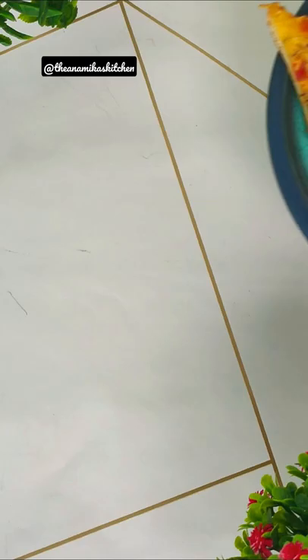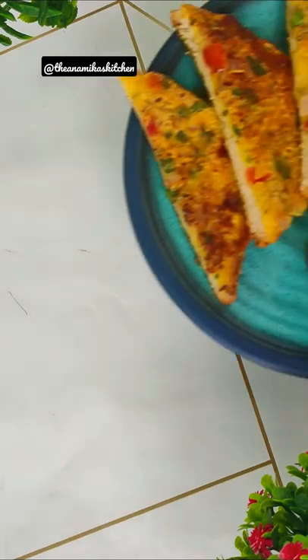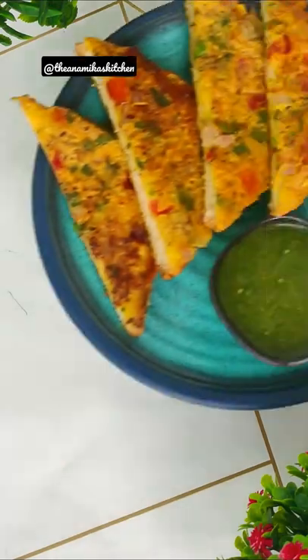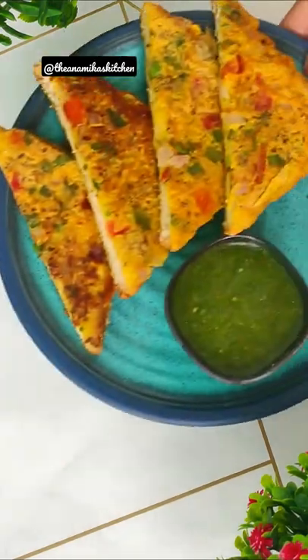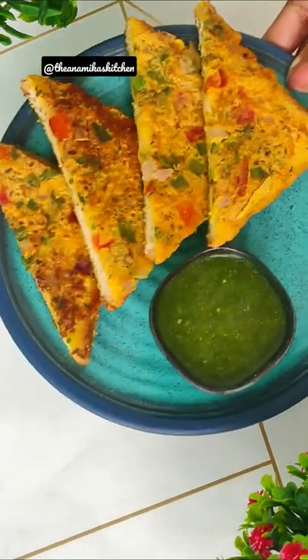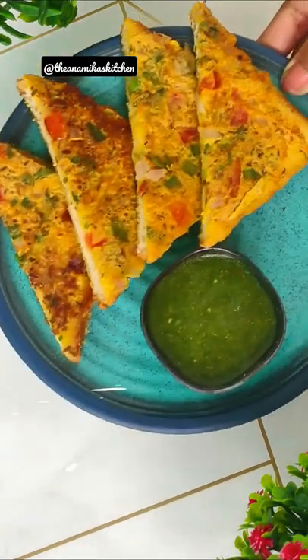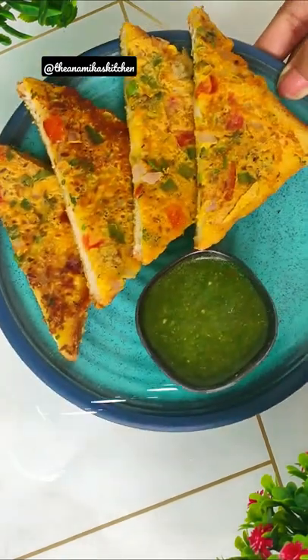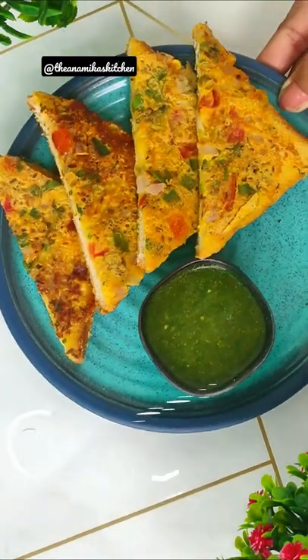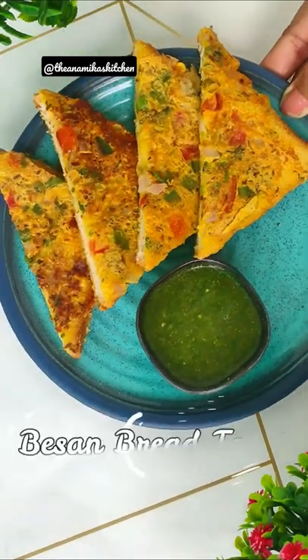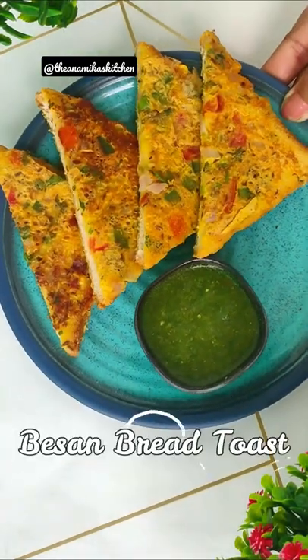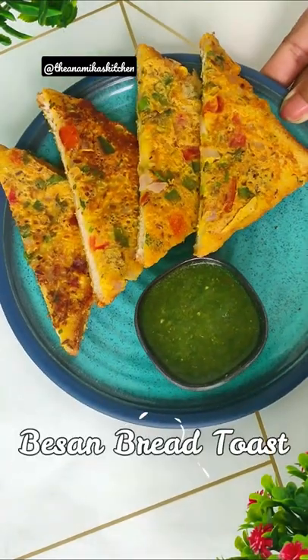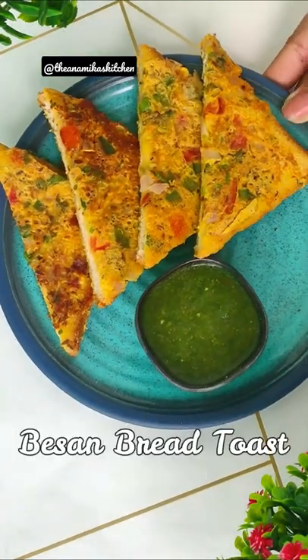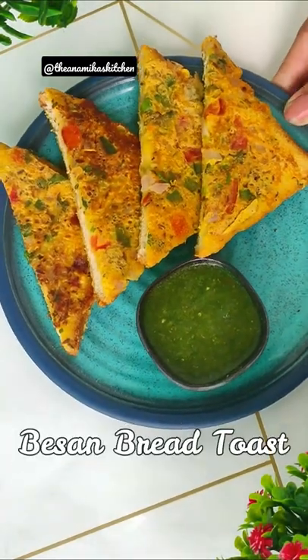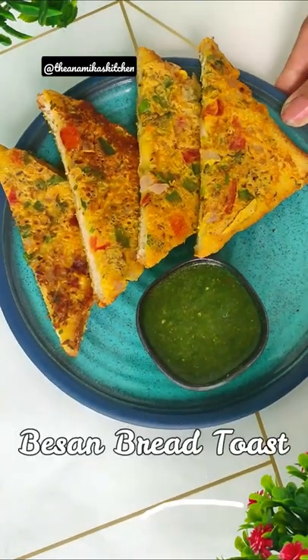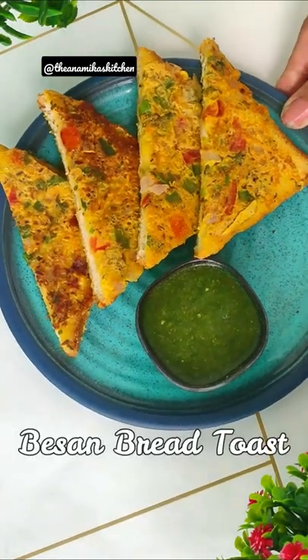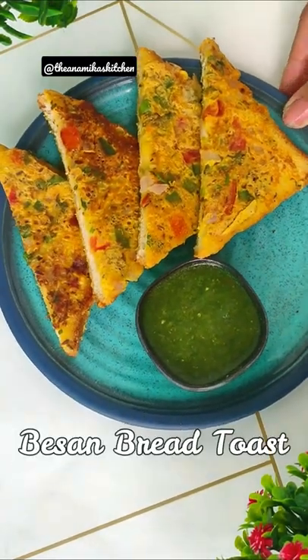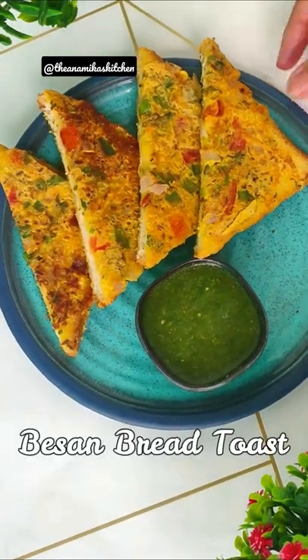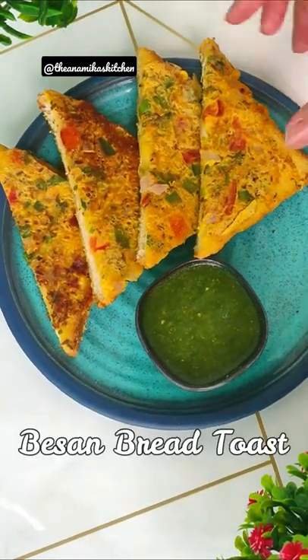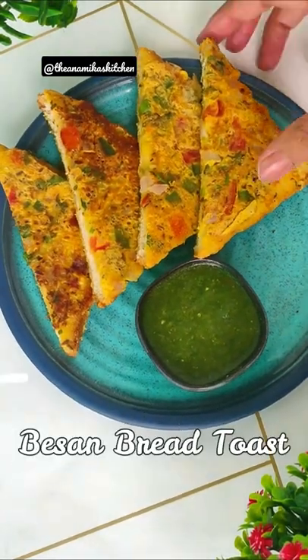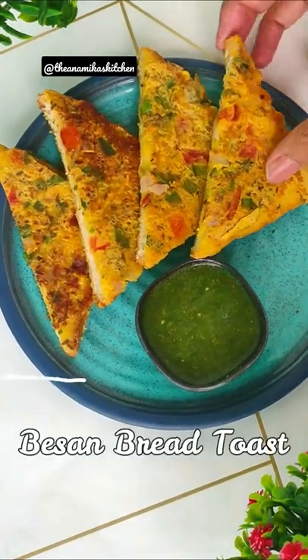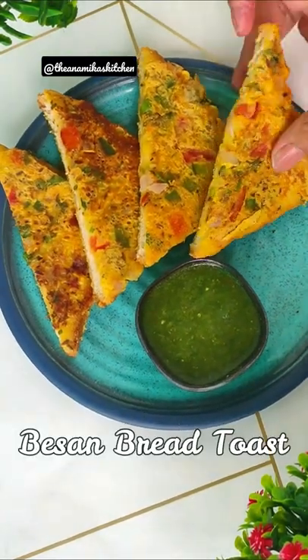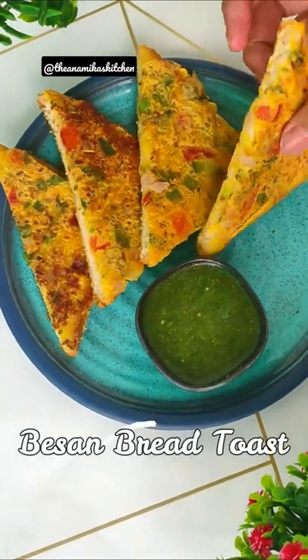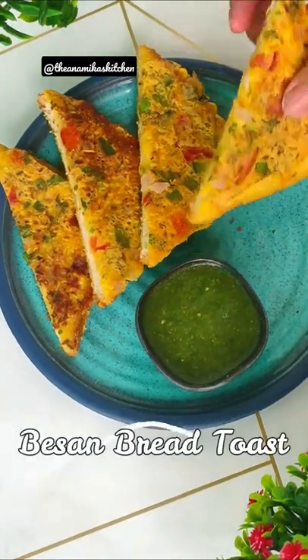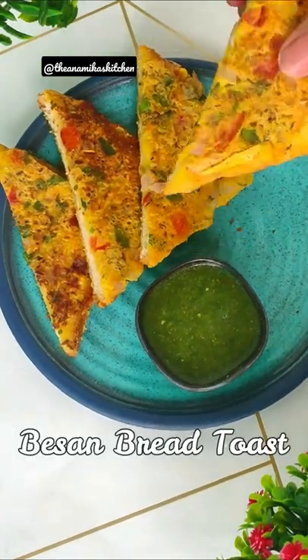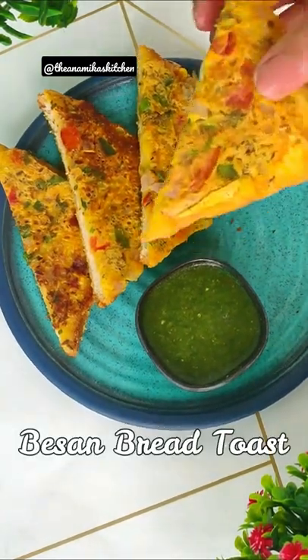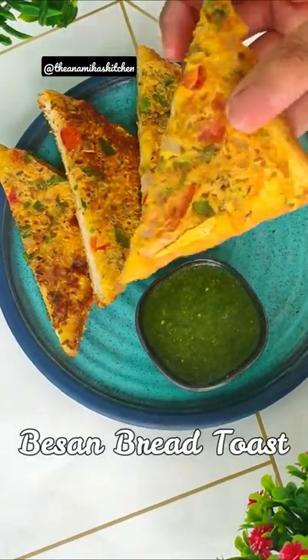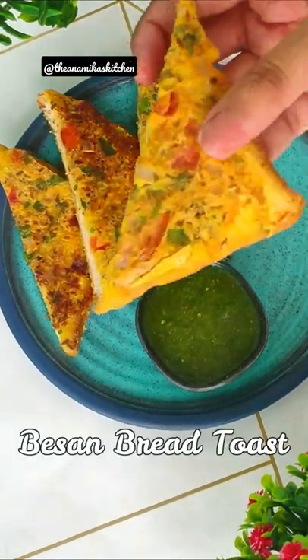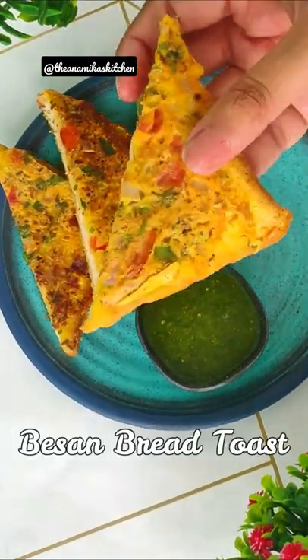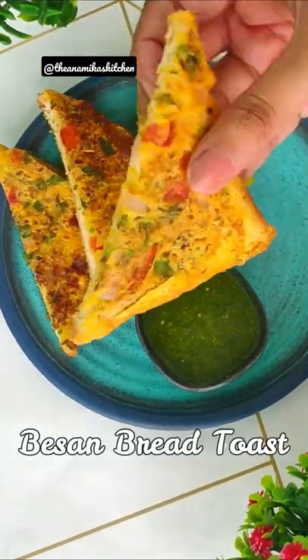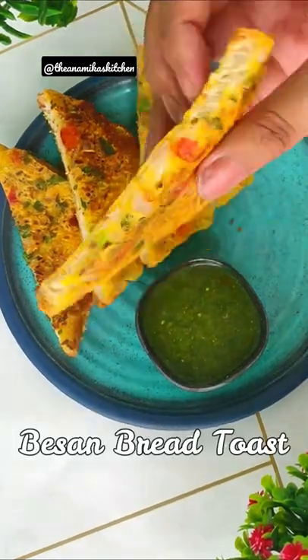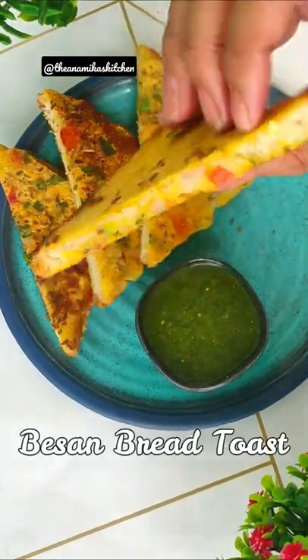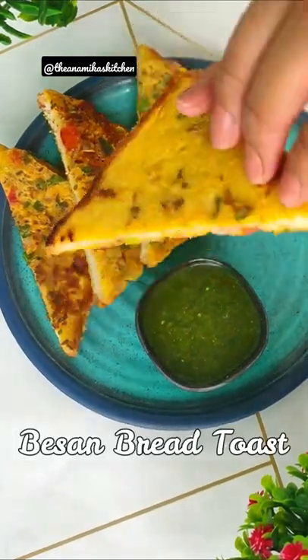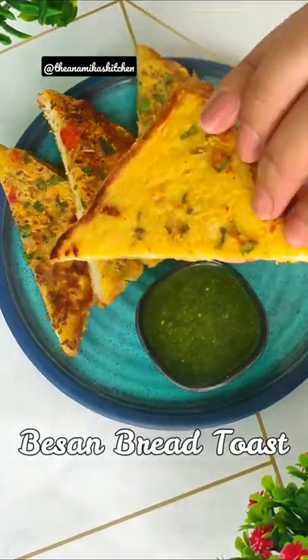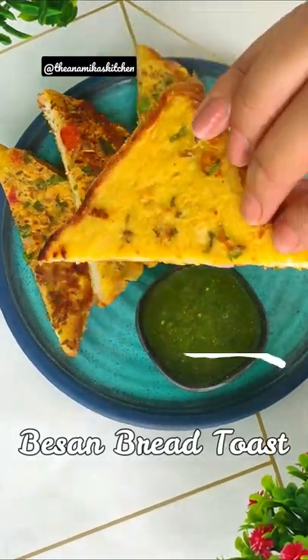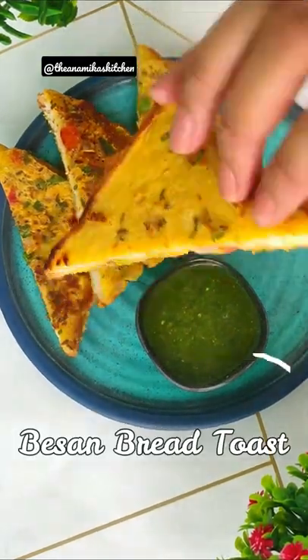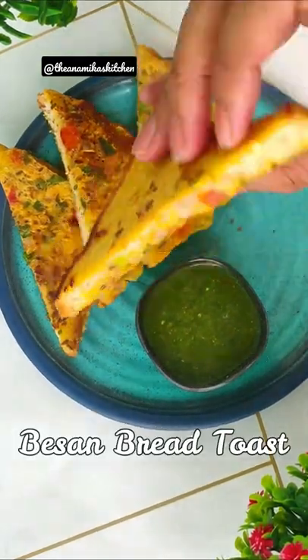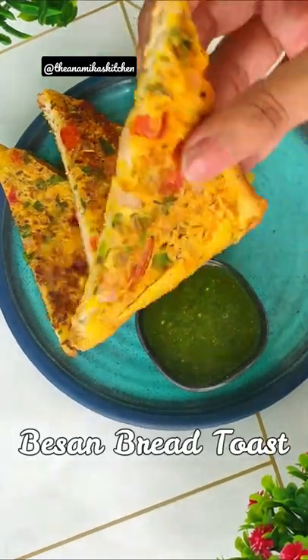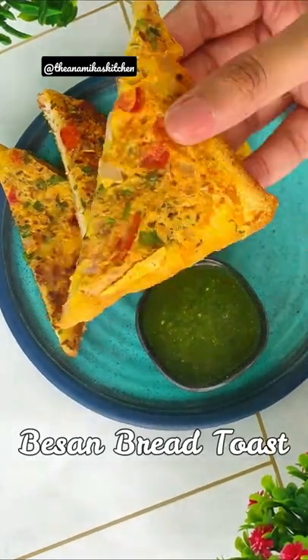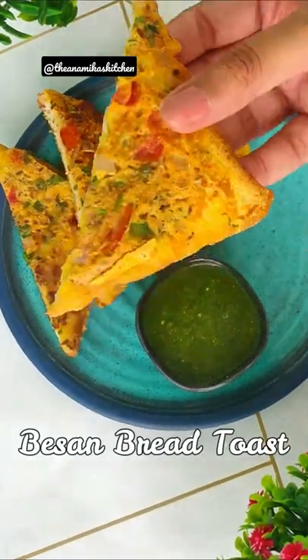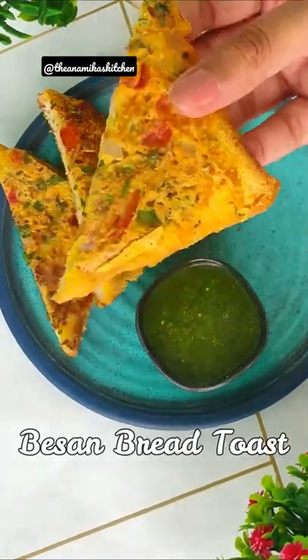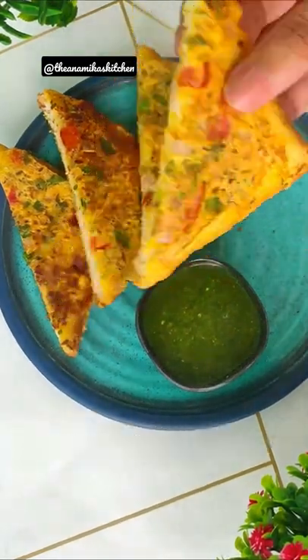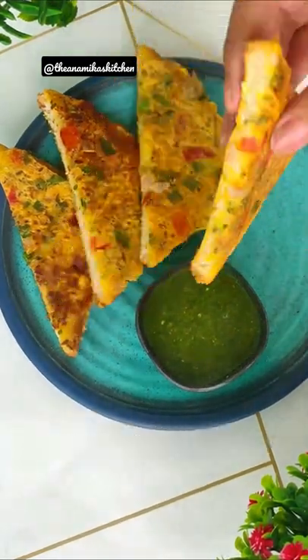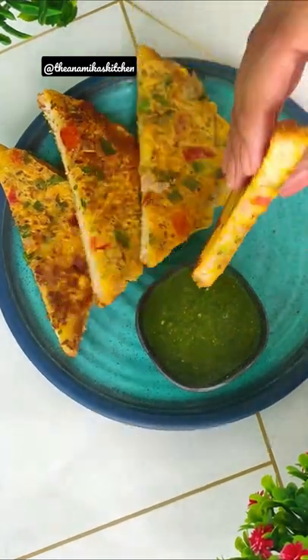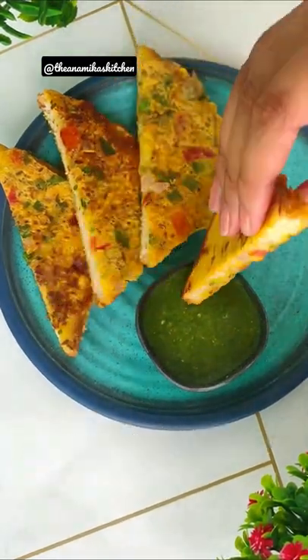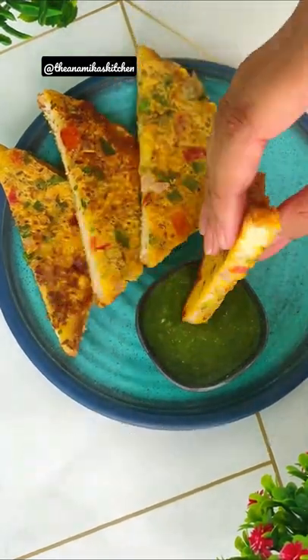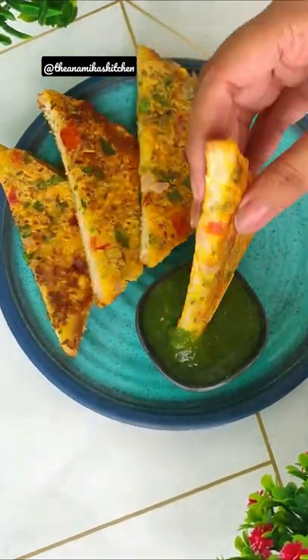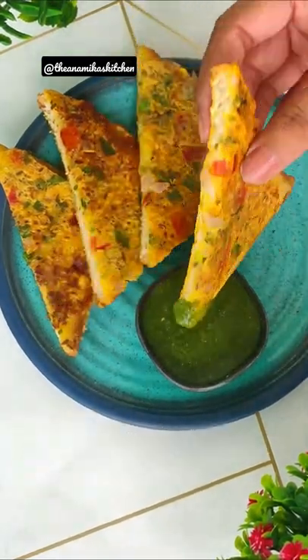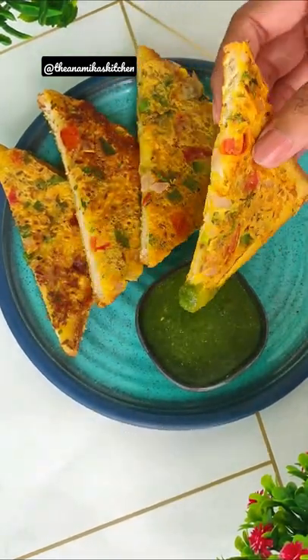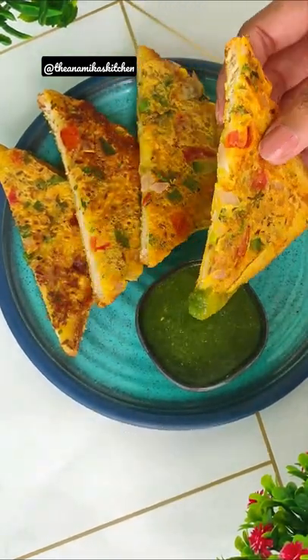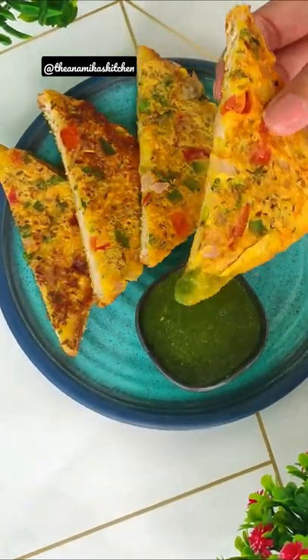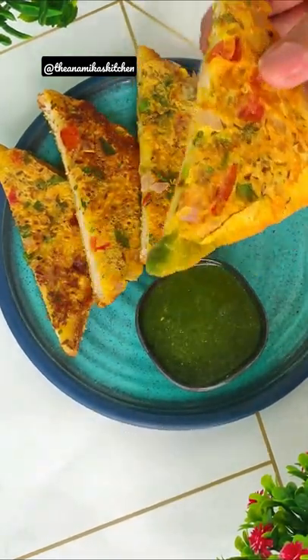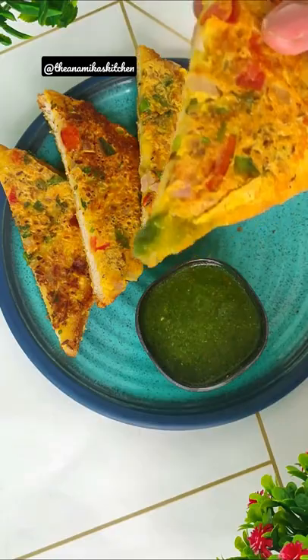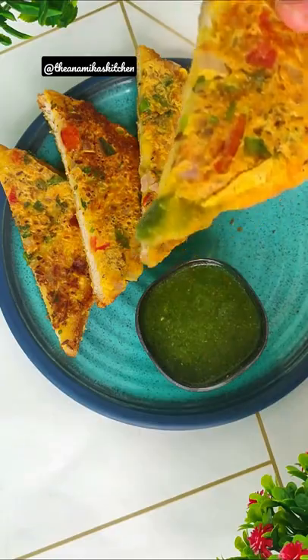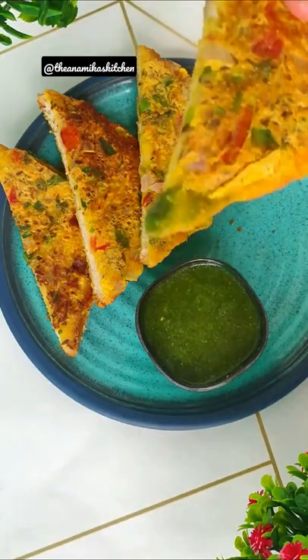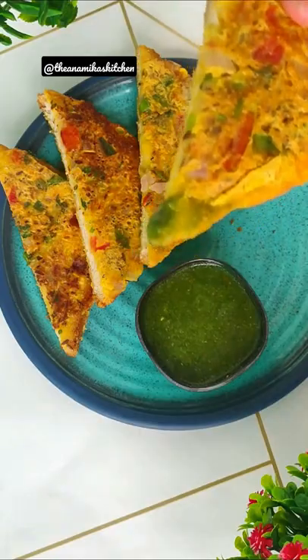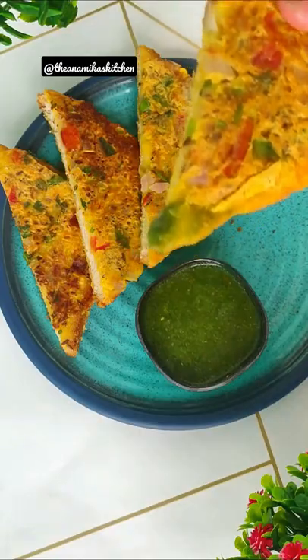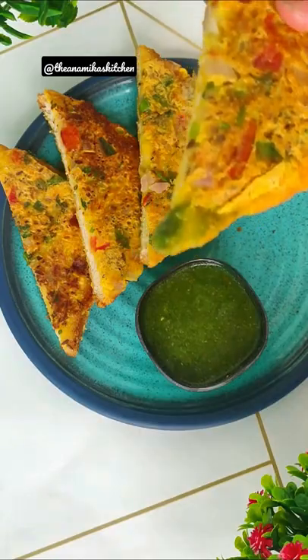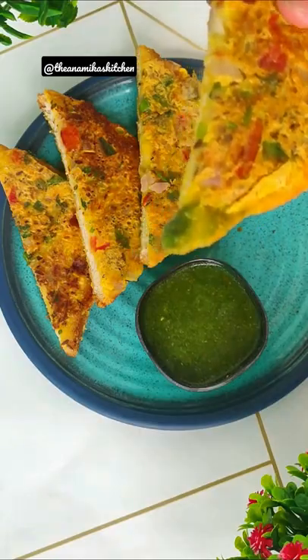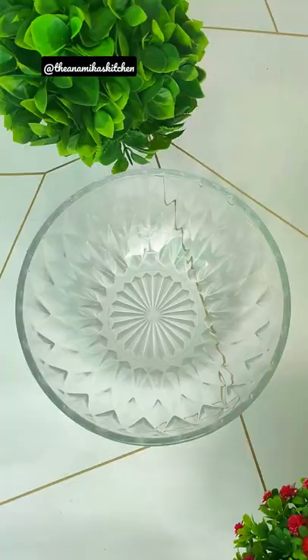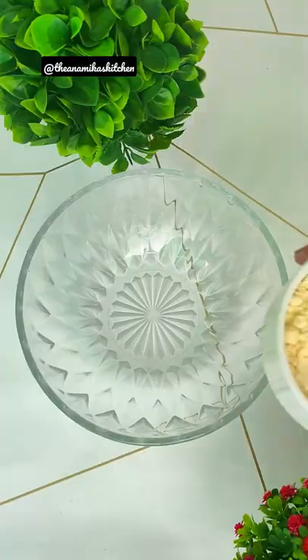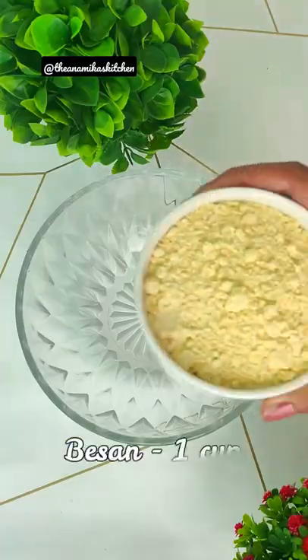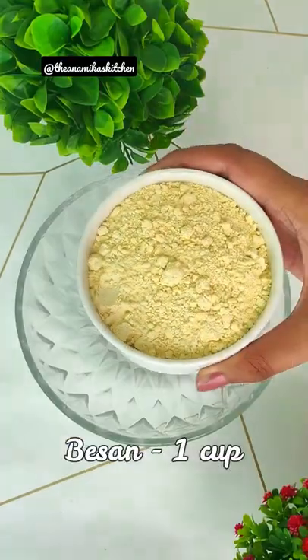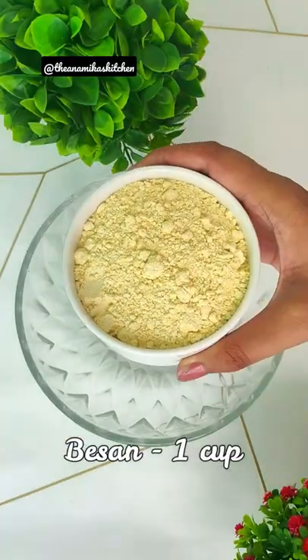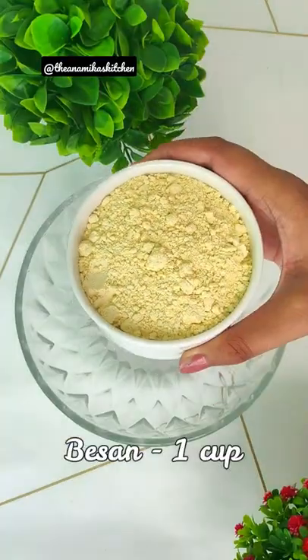Today we will make a base on bread toast. I have tried it first and it feels very tasty. So, try it once again.